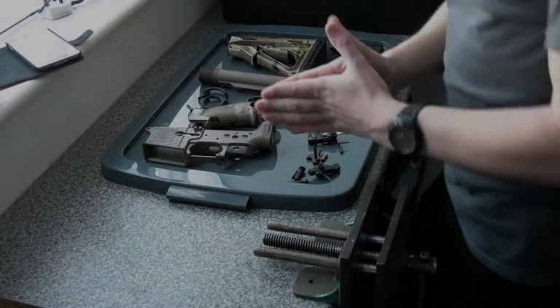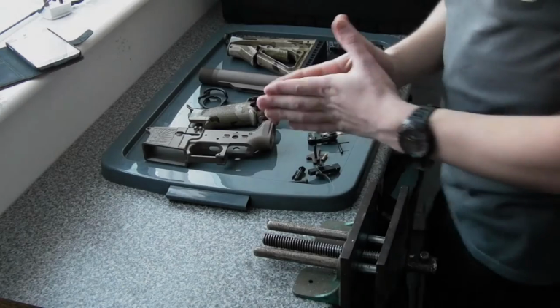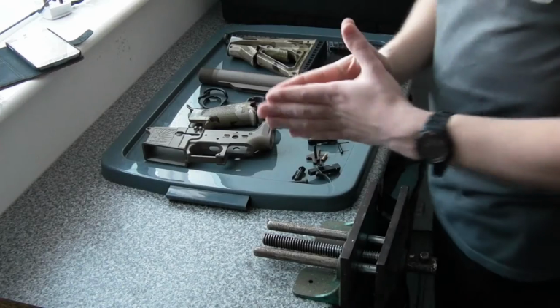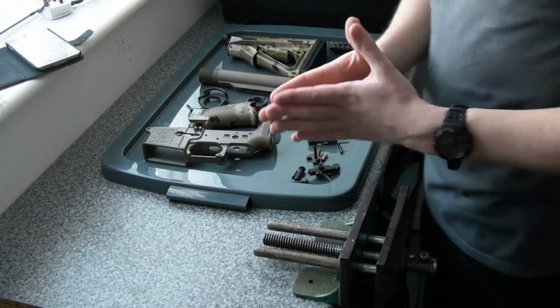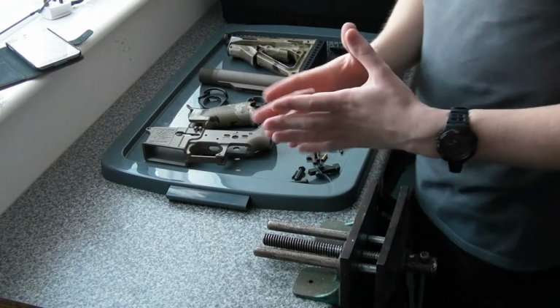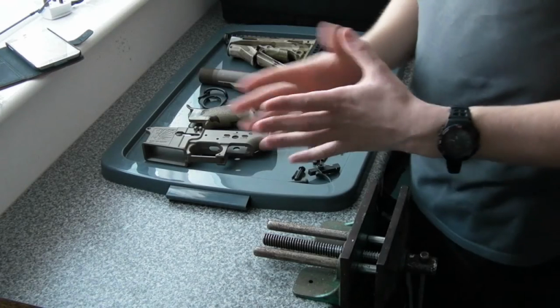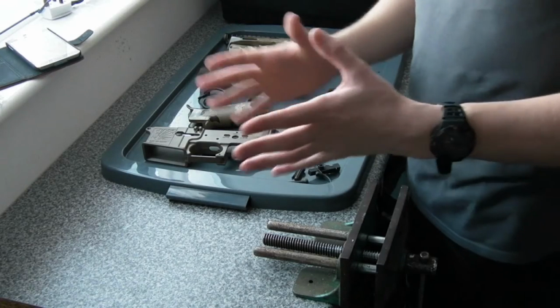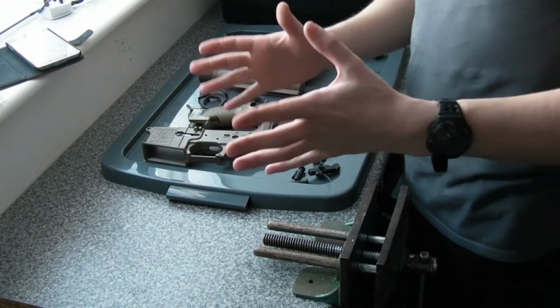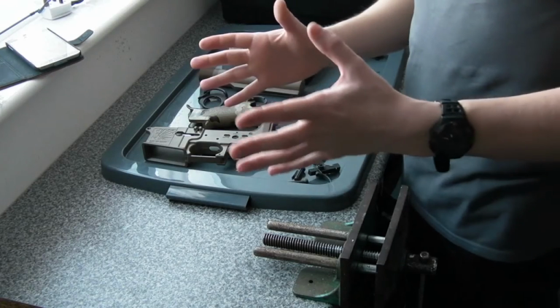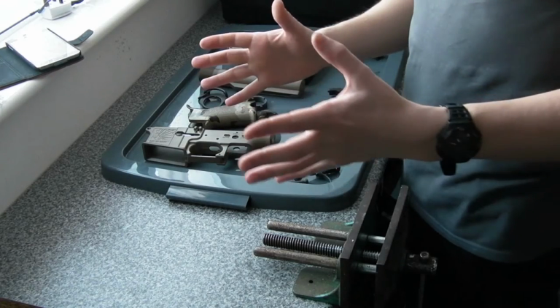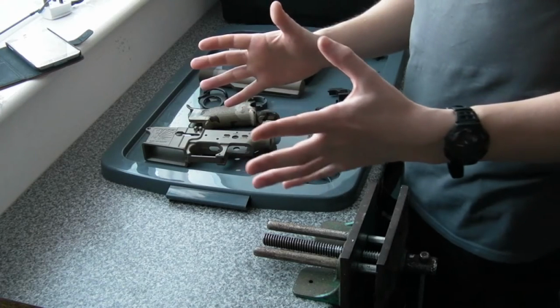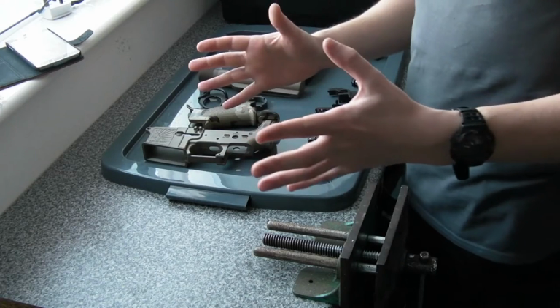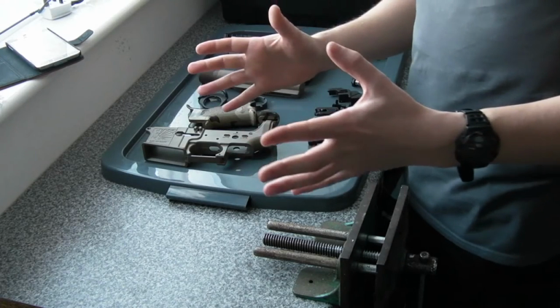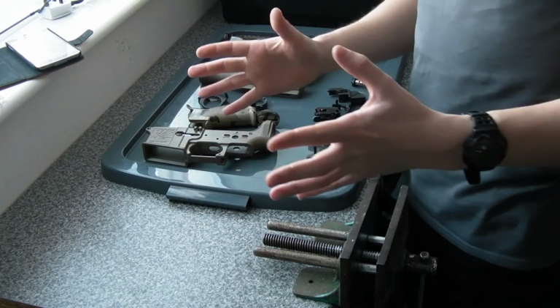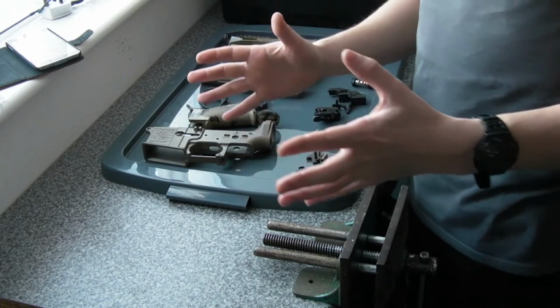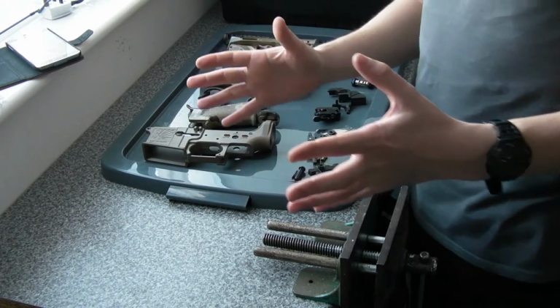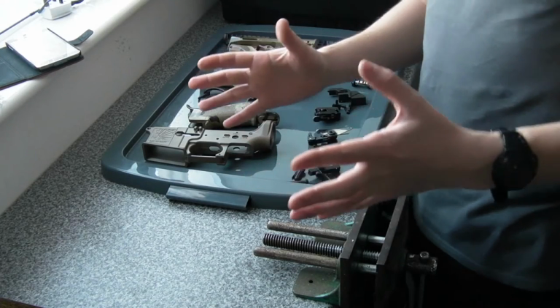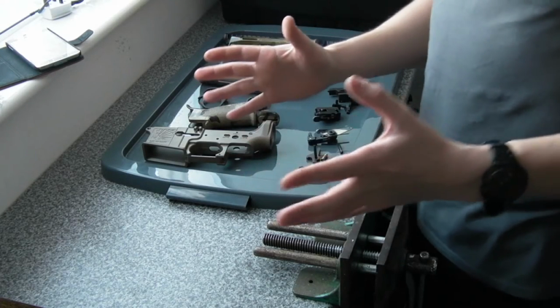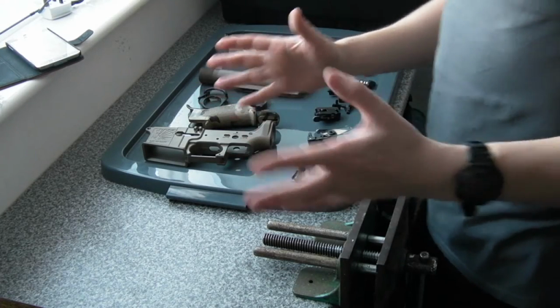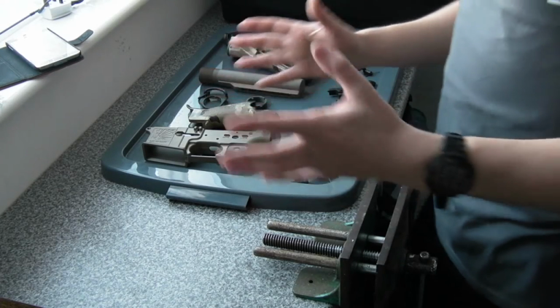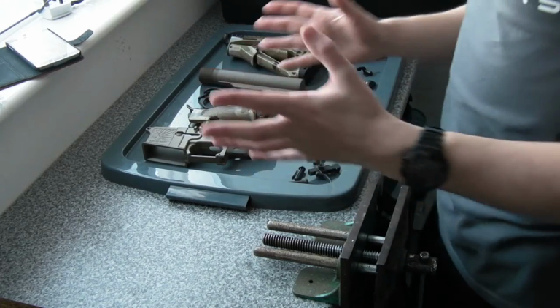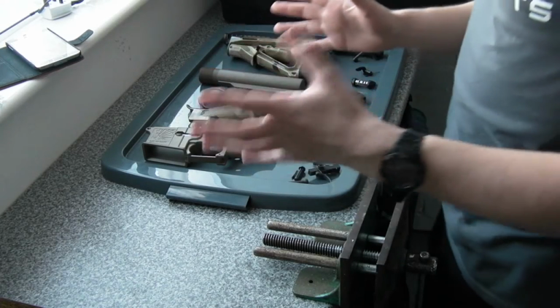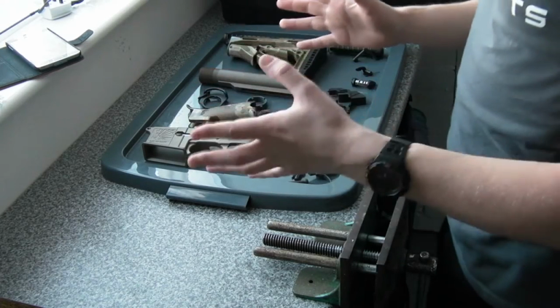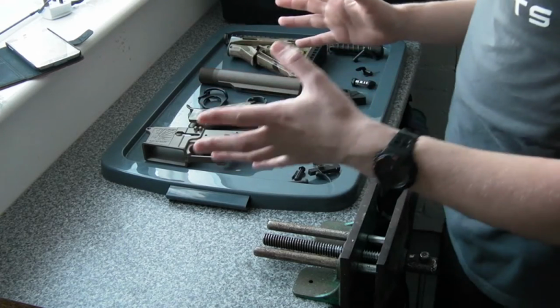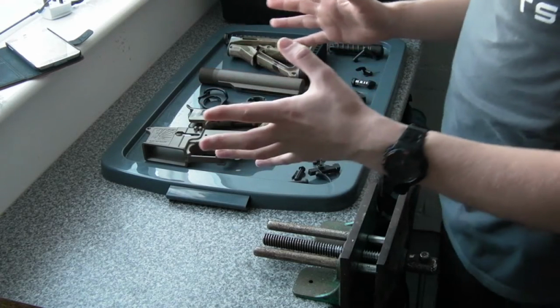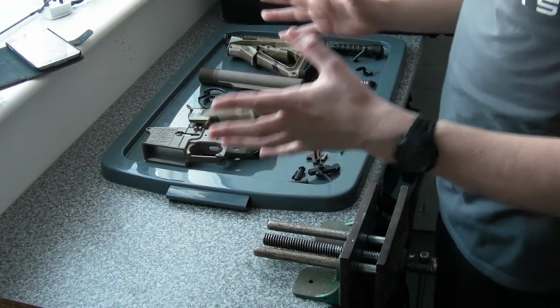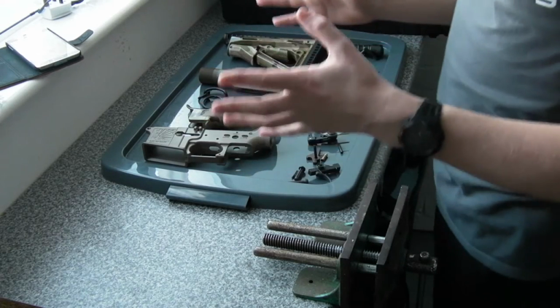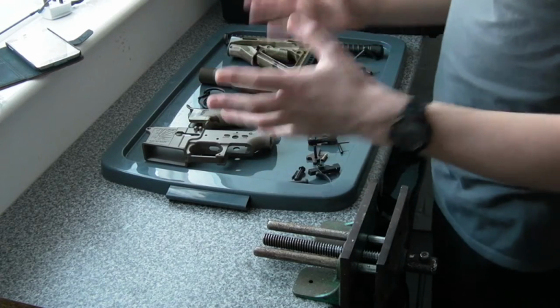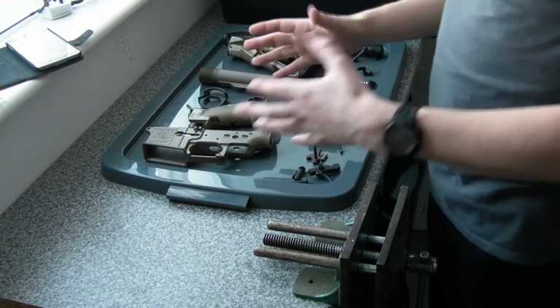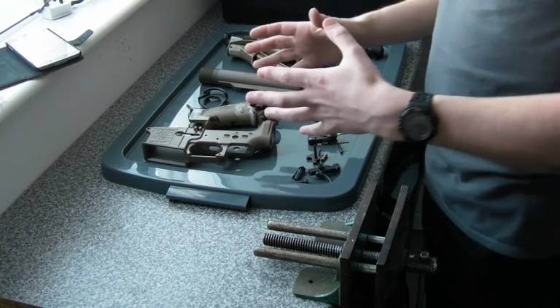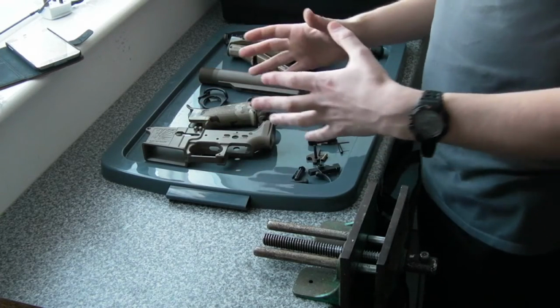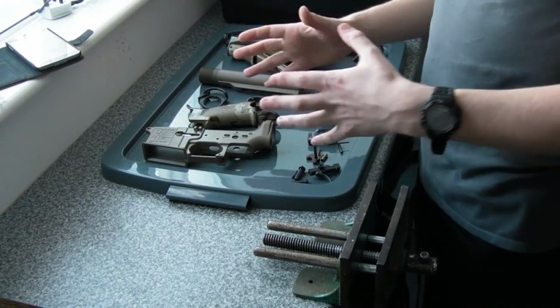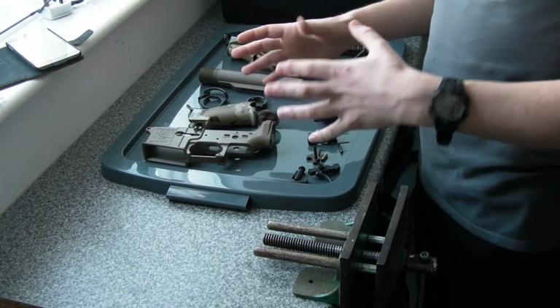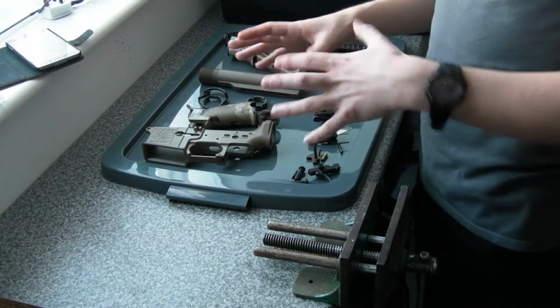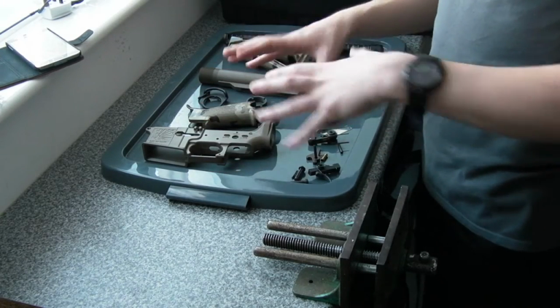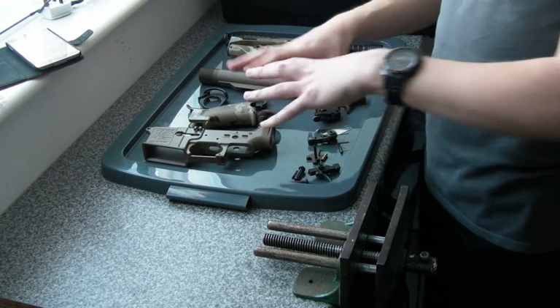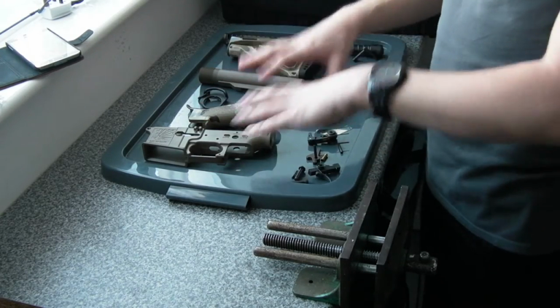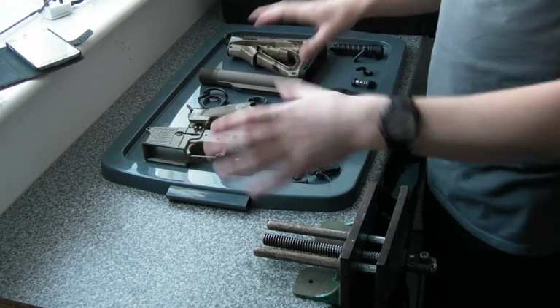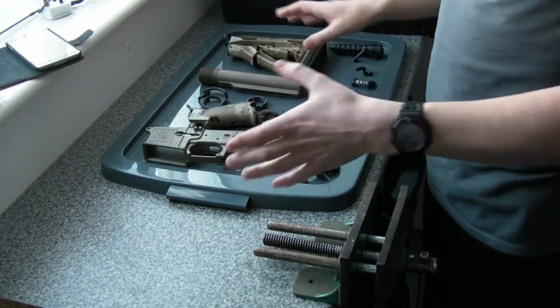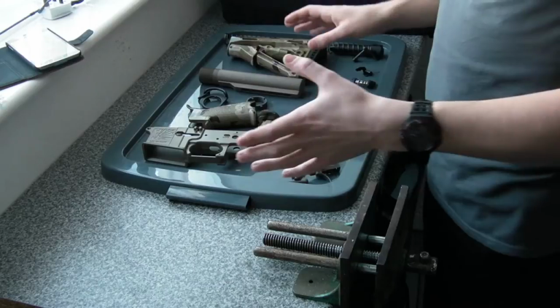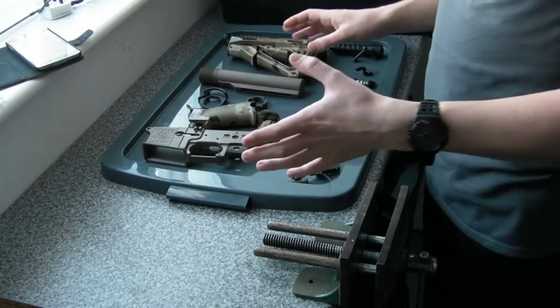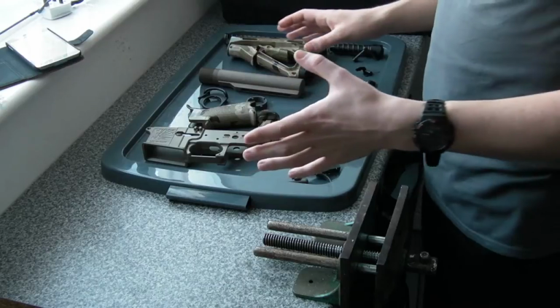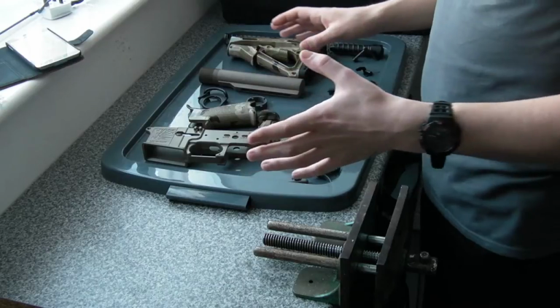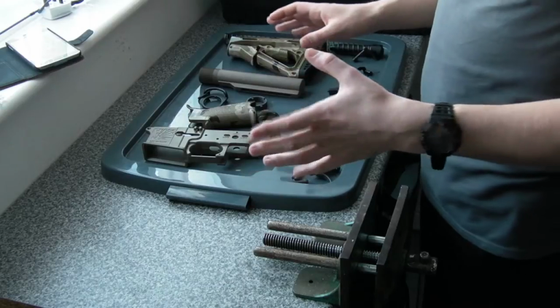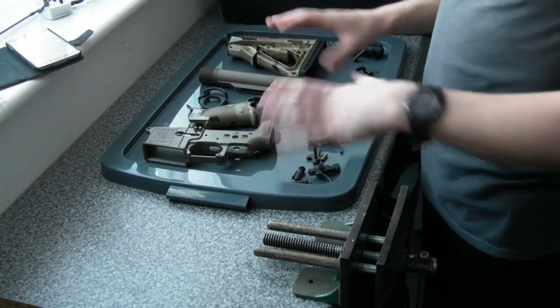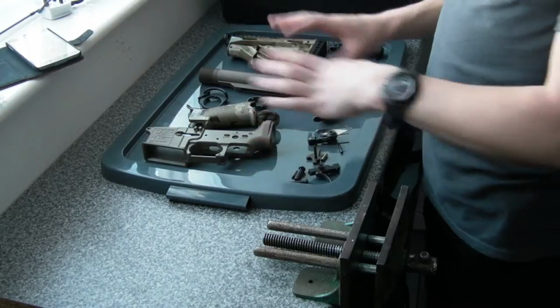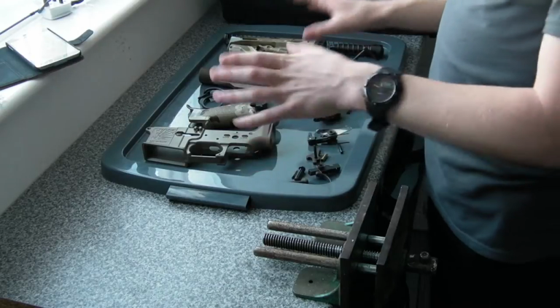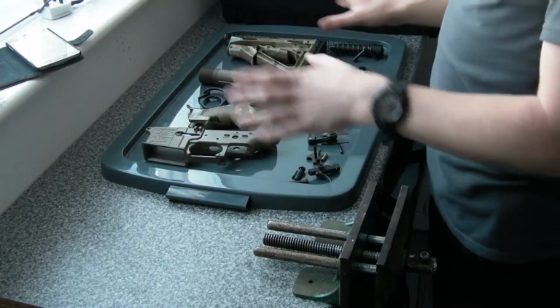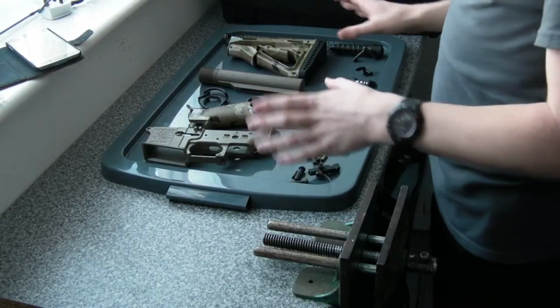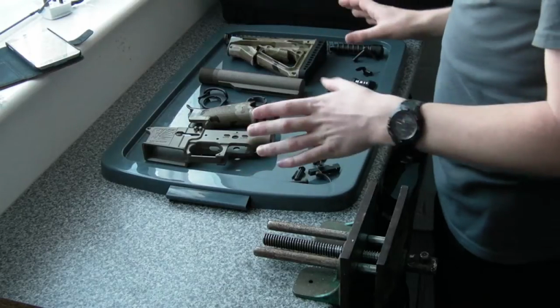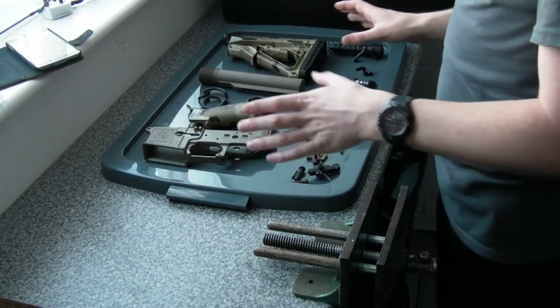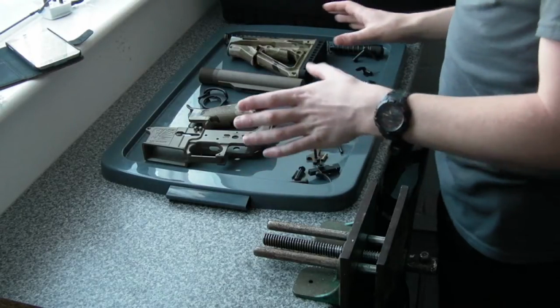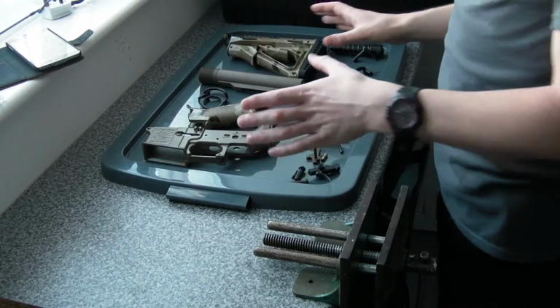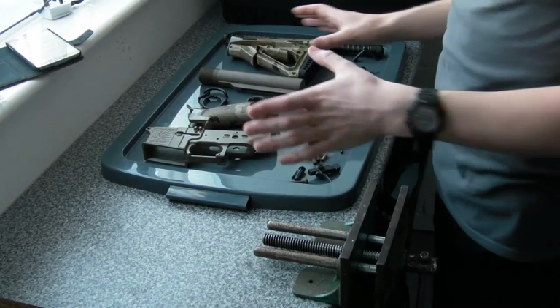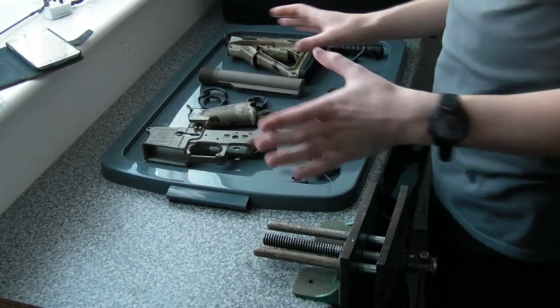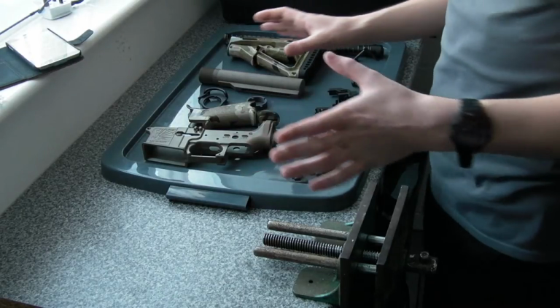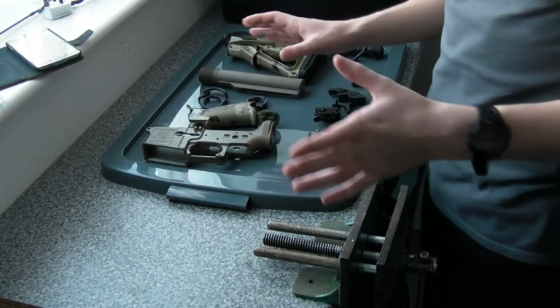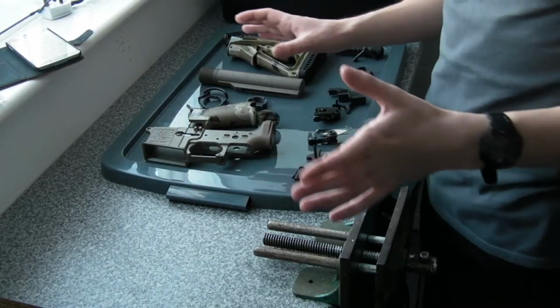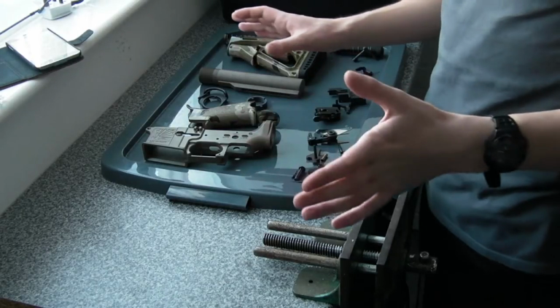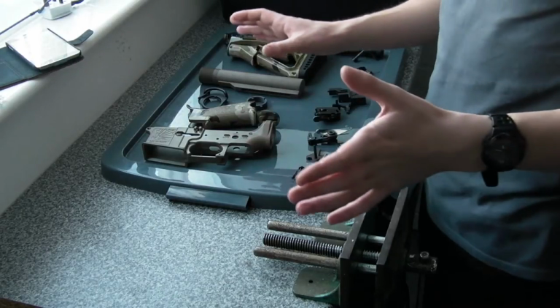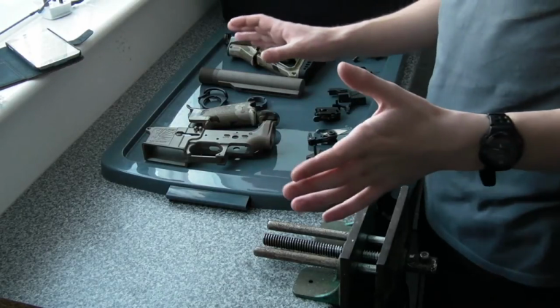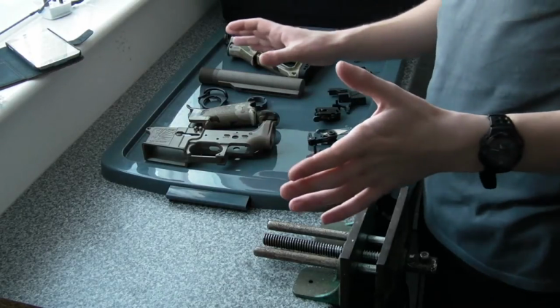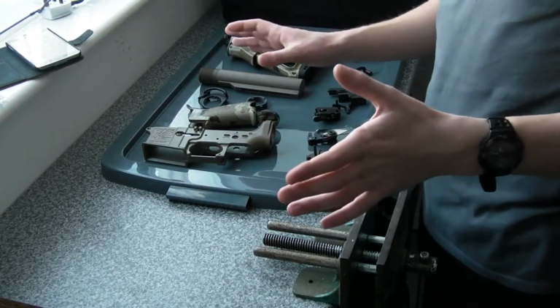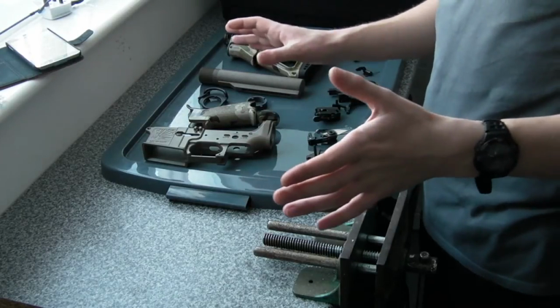Hi there guys, my name is Chris, welcome back. Today I'm going to be reassembling the lower receiver and everything on my KWA LM4.